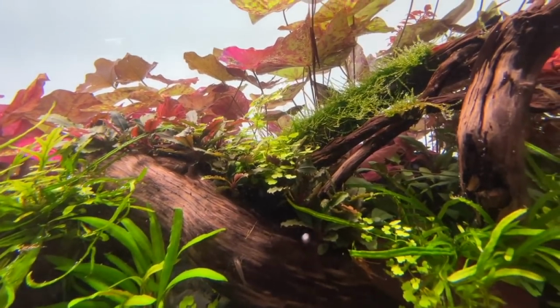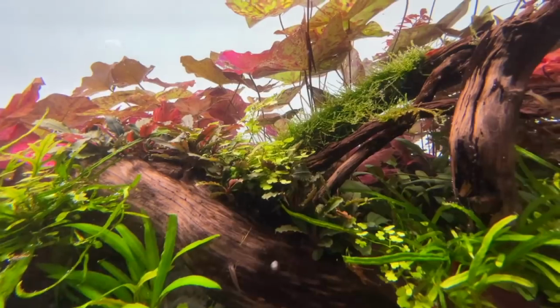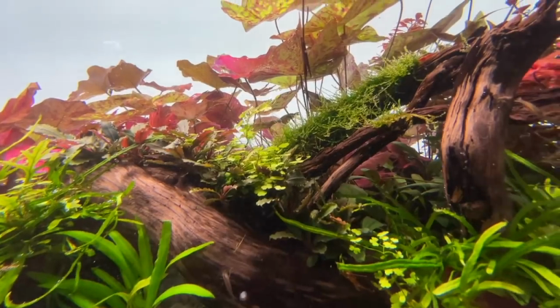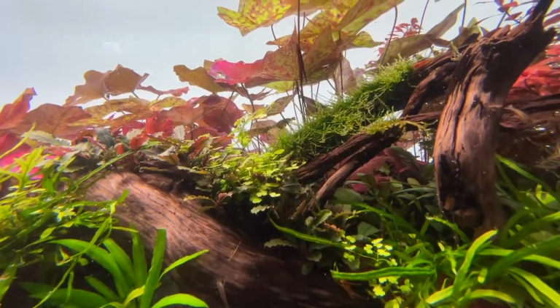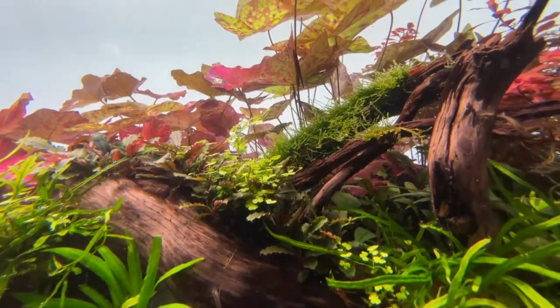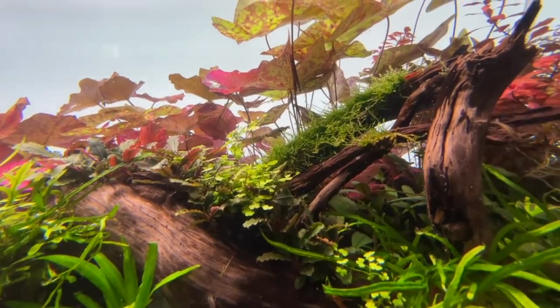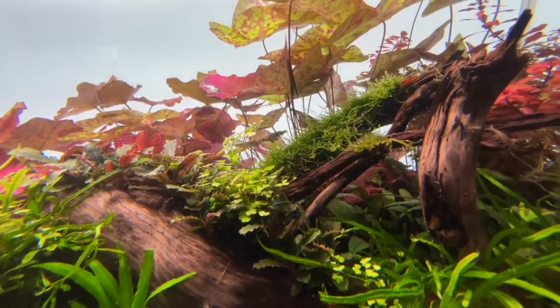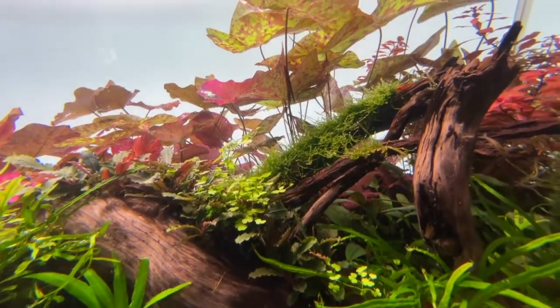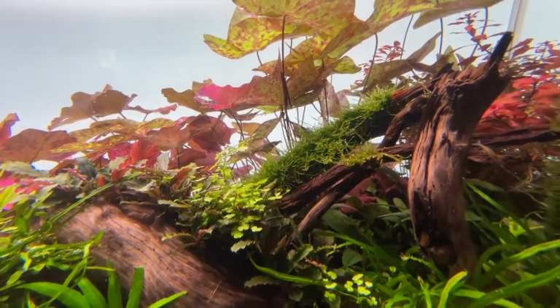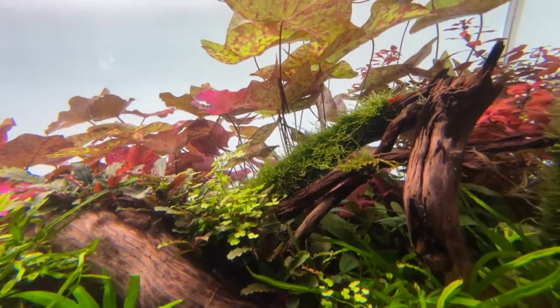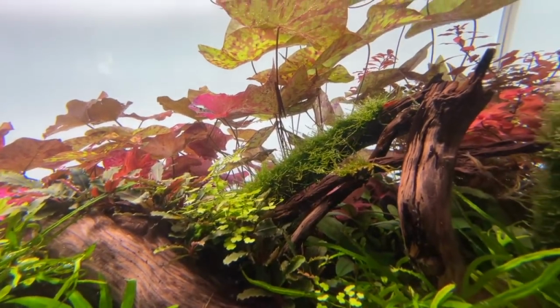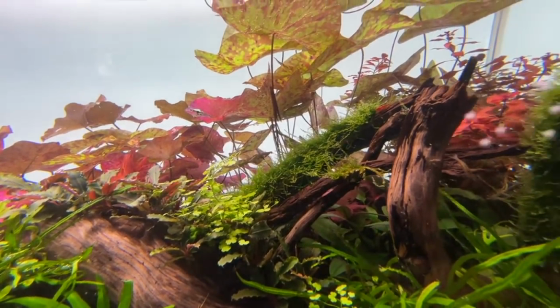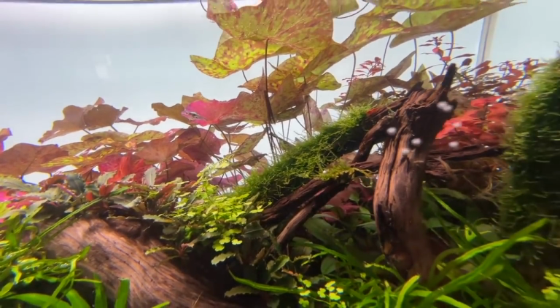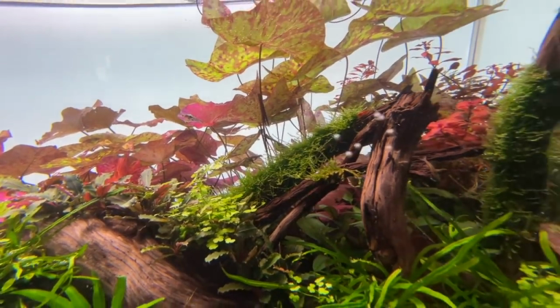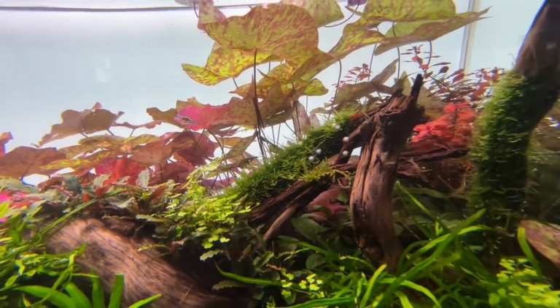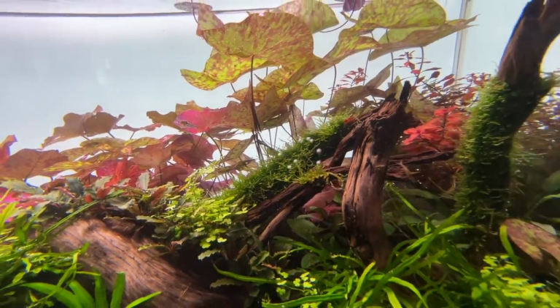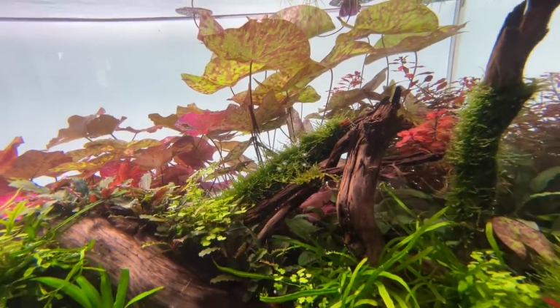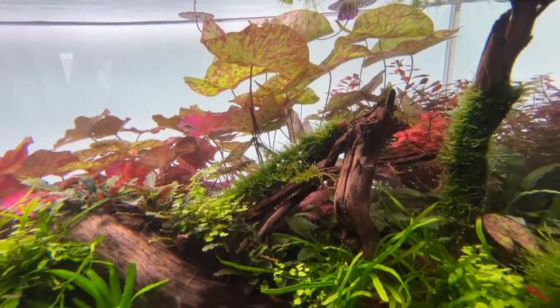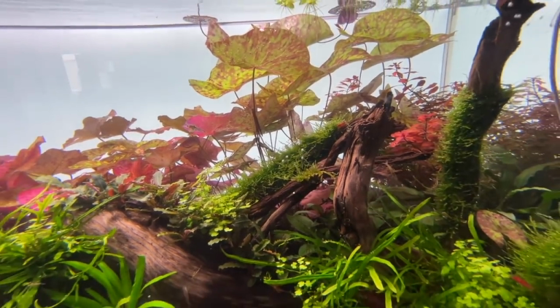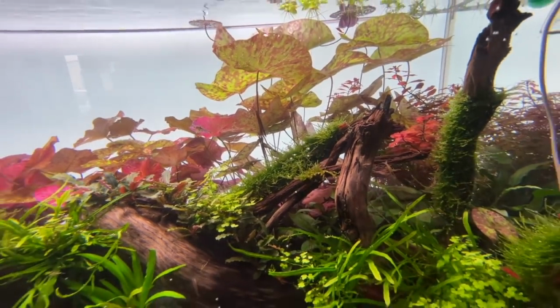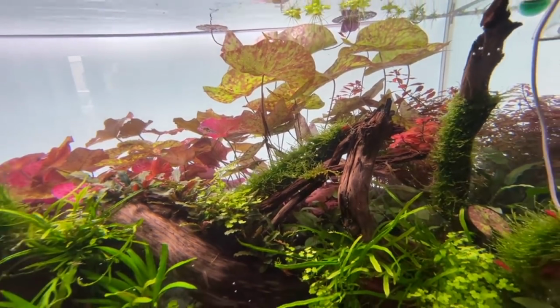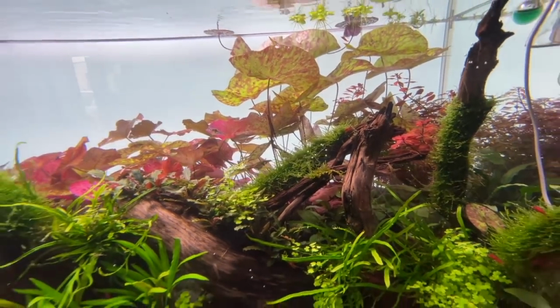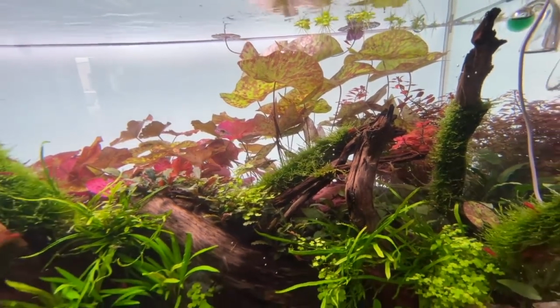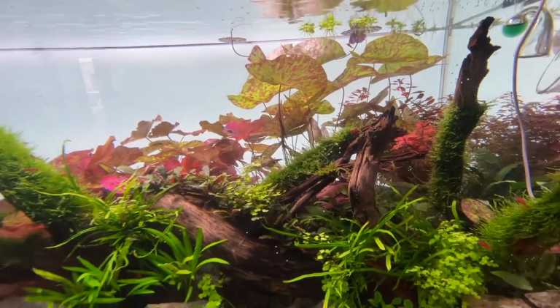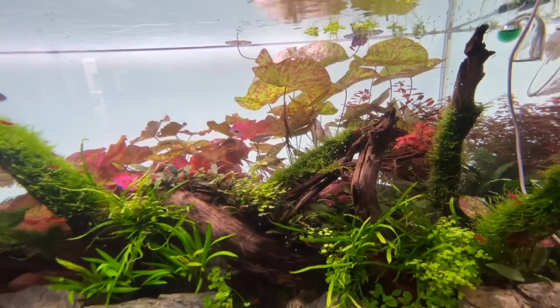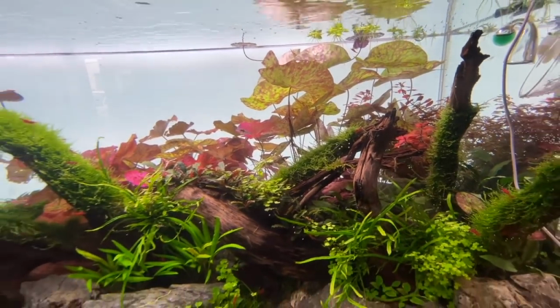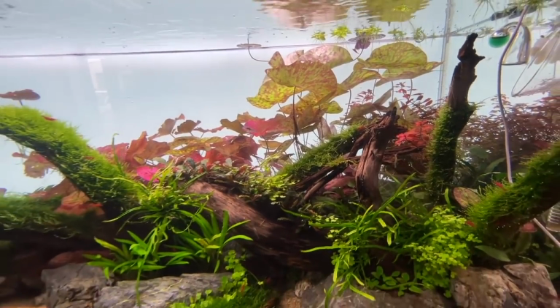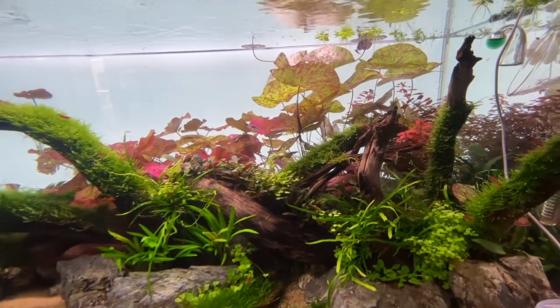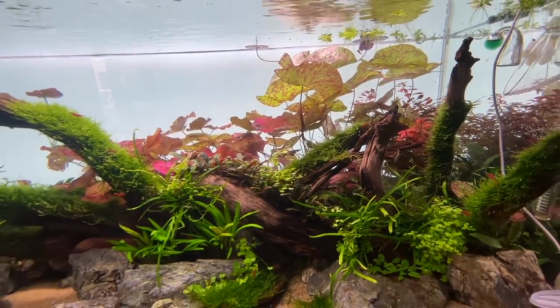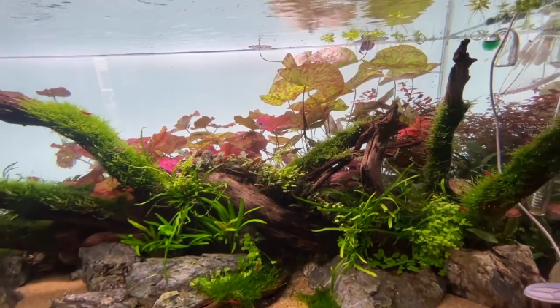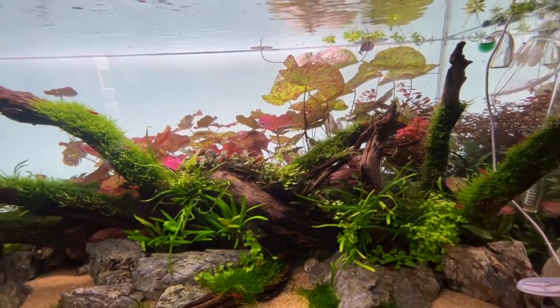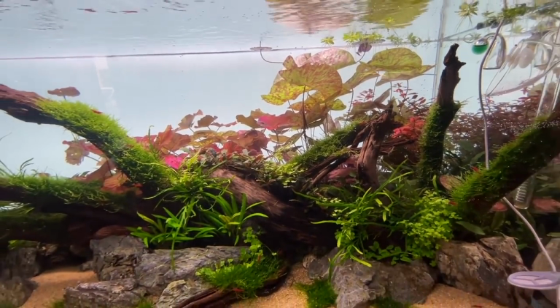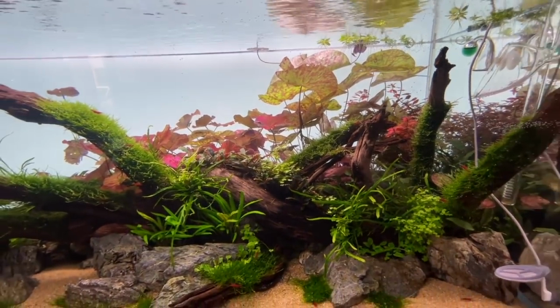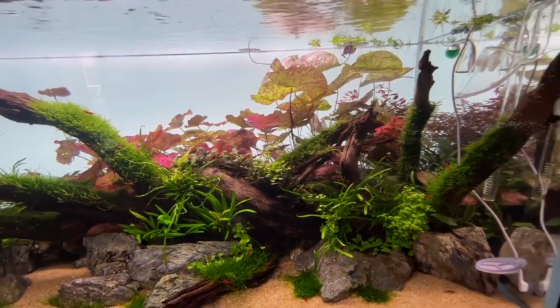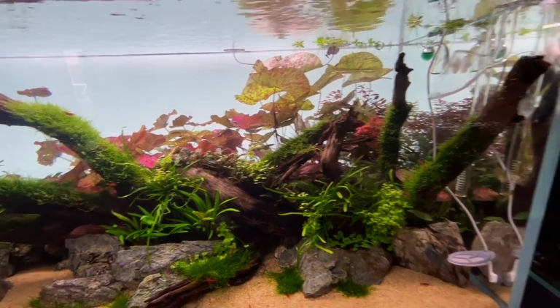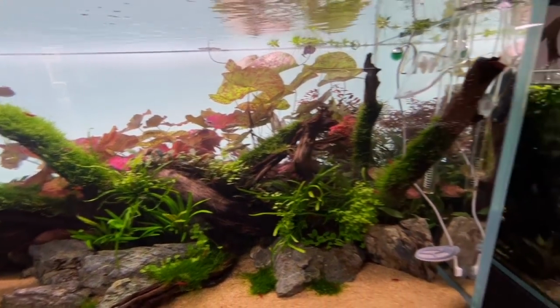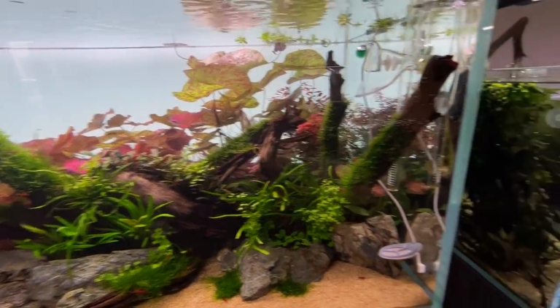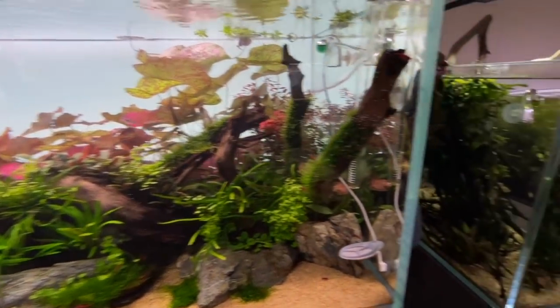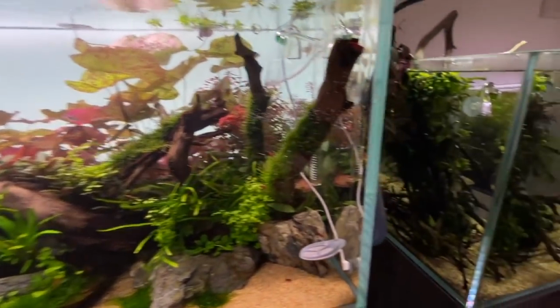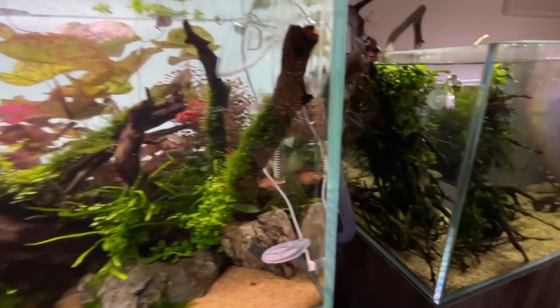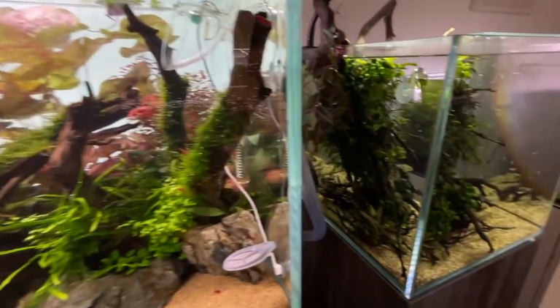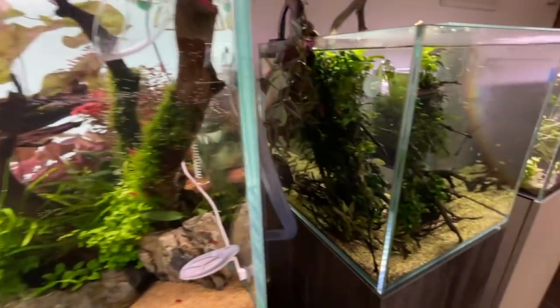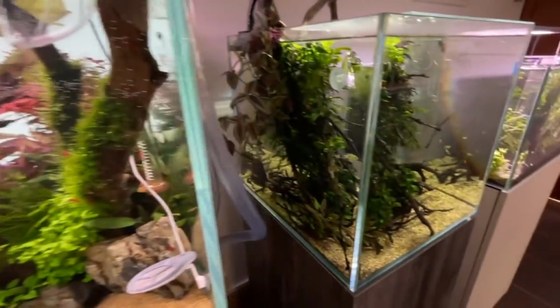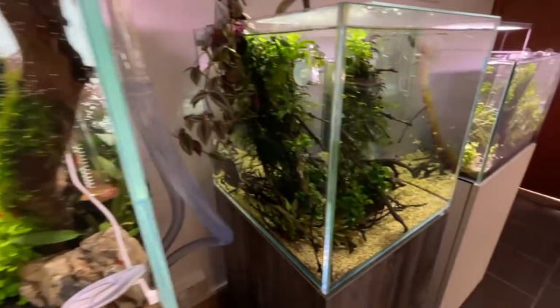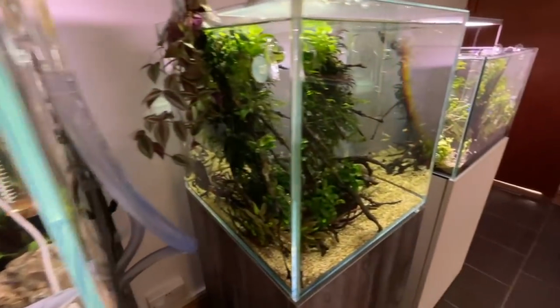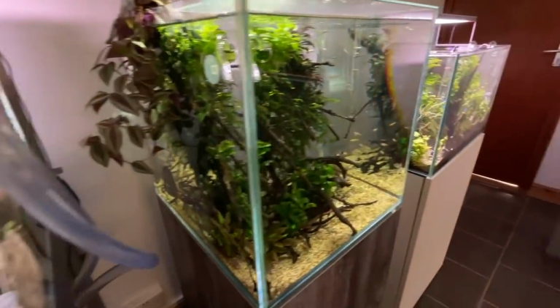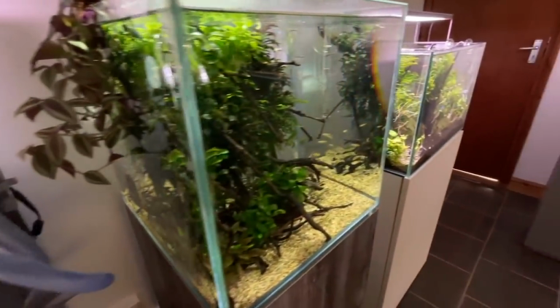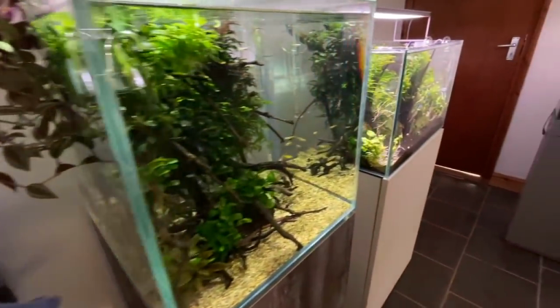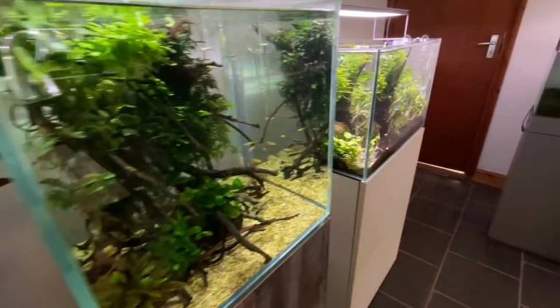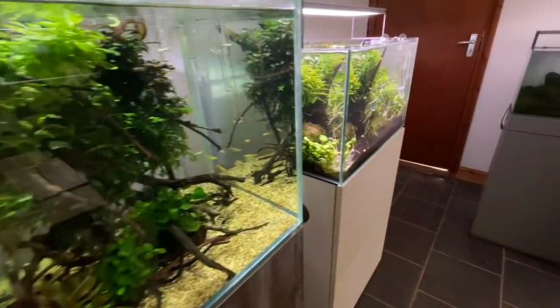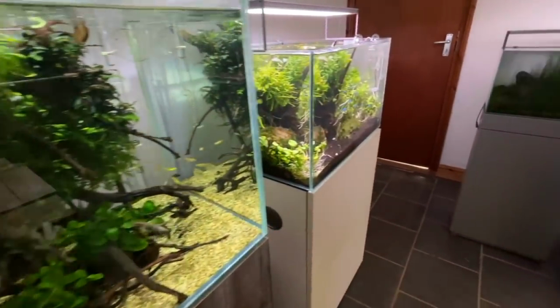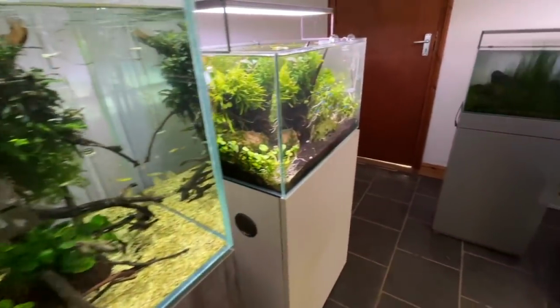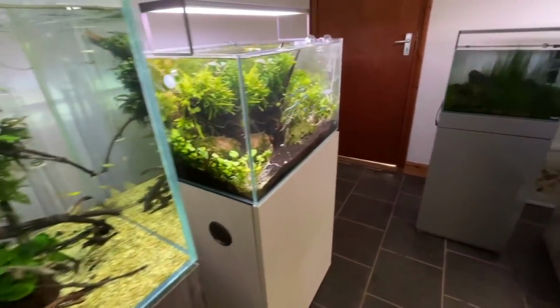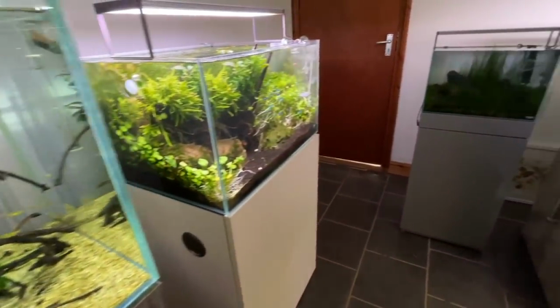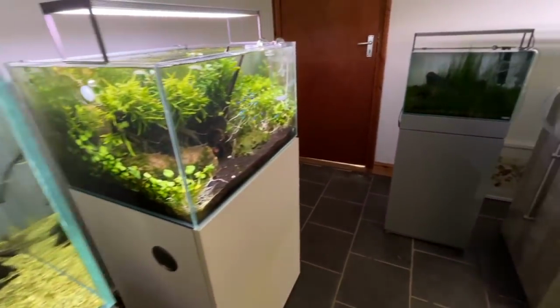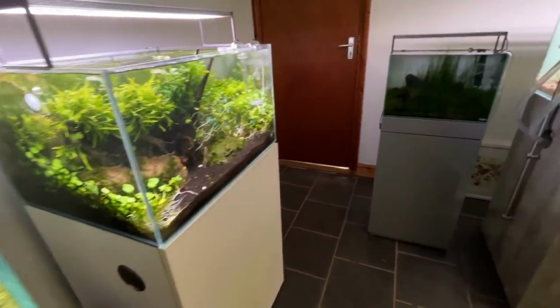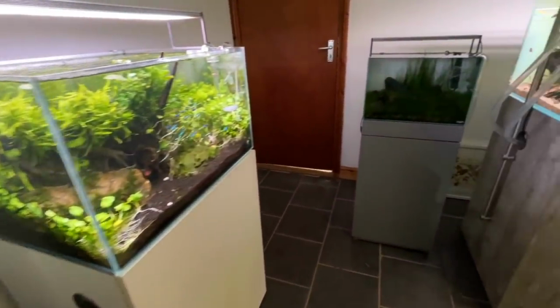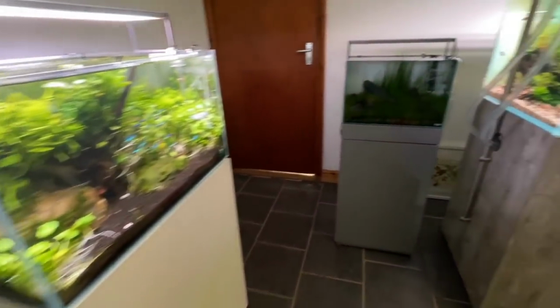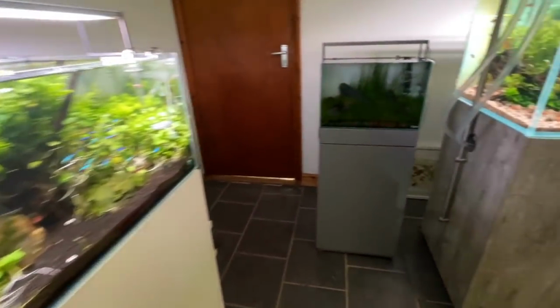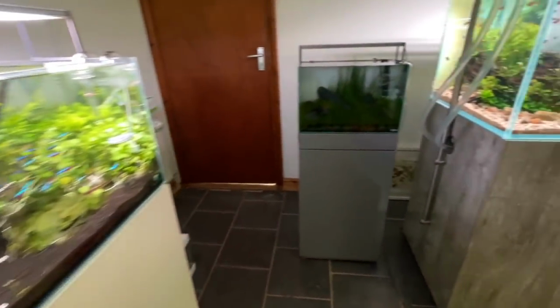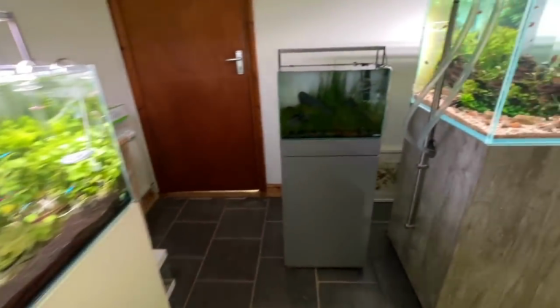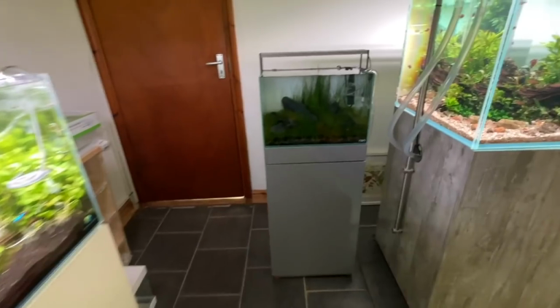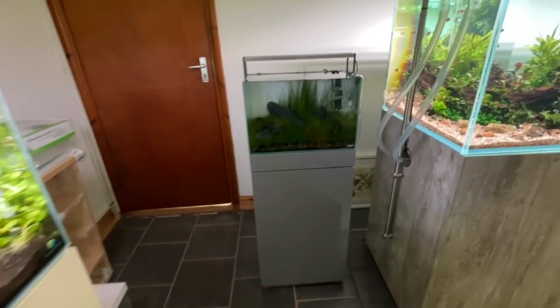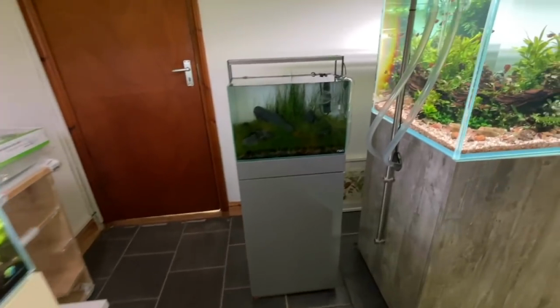Glossostigma was actually the first carpeting plant I succeeded with. I used DIY CO2 on that.